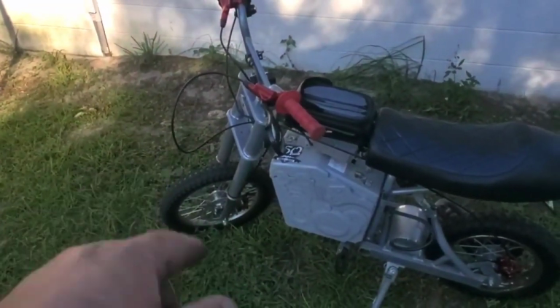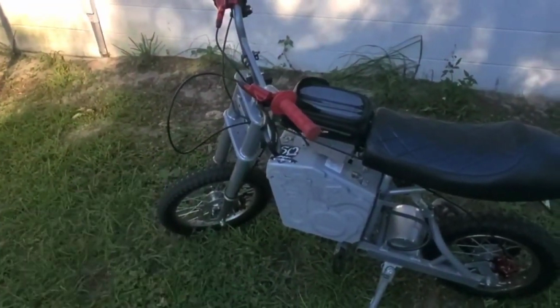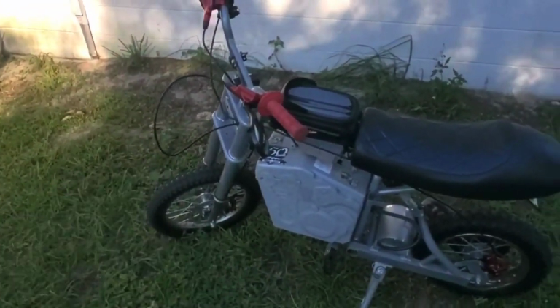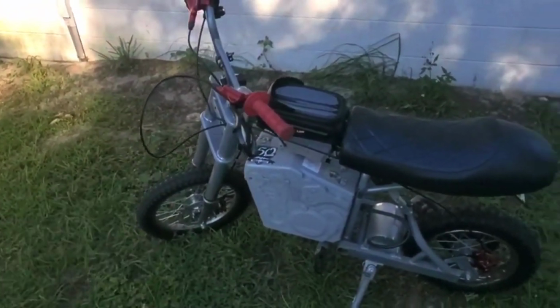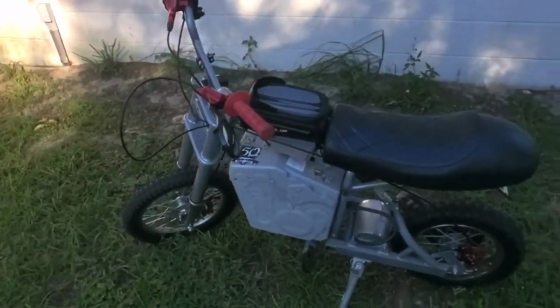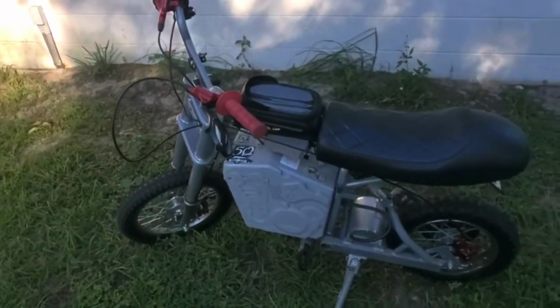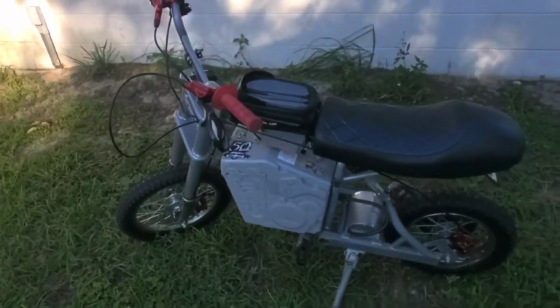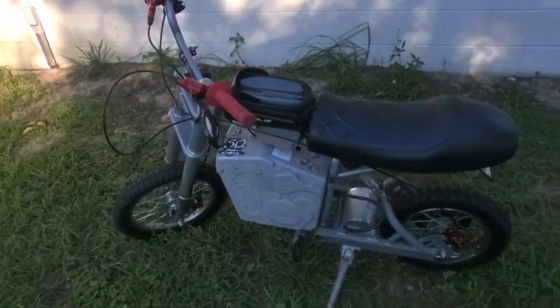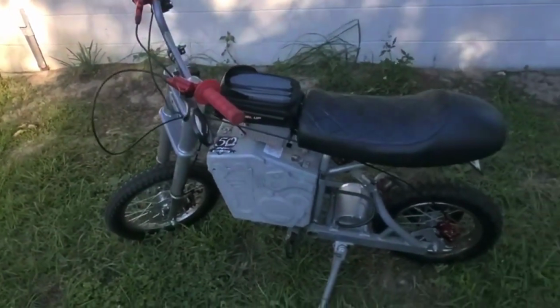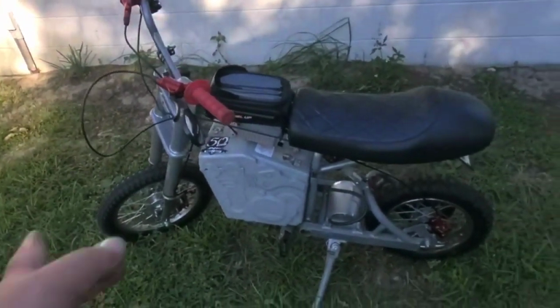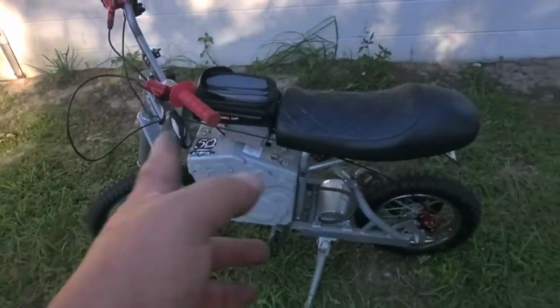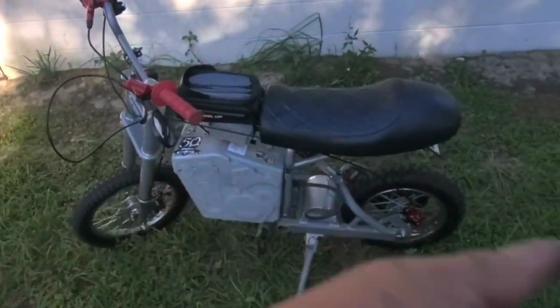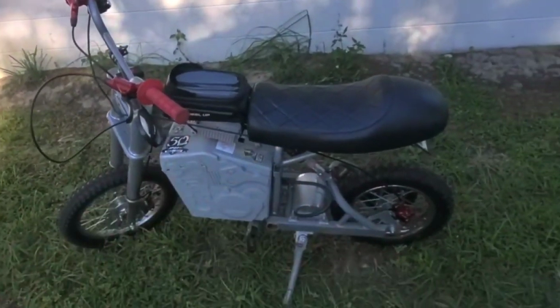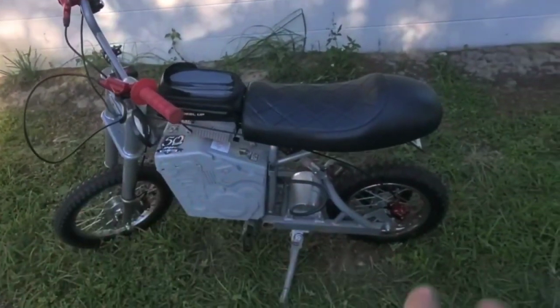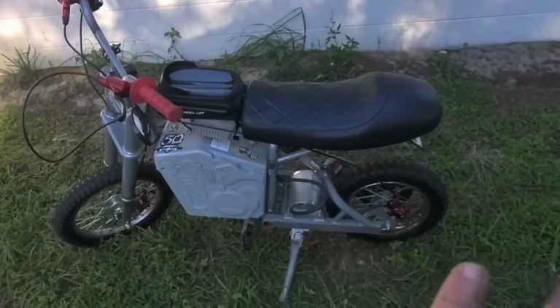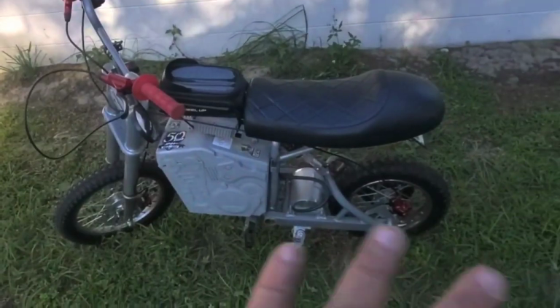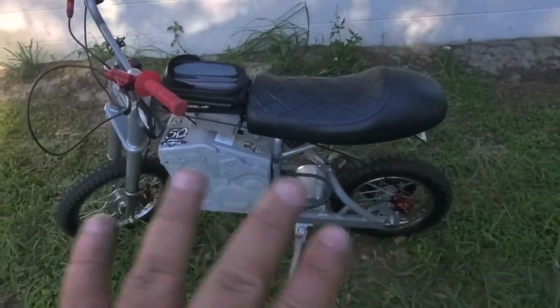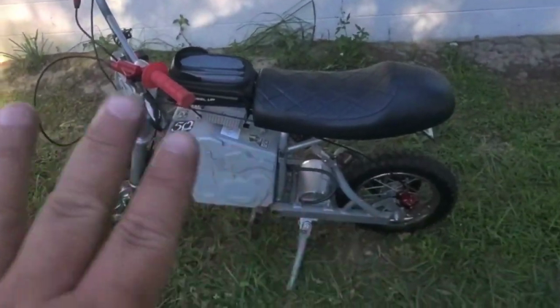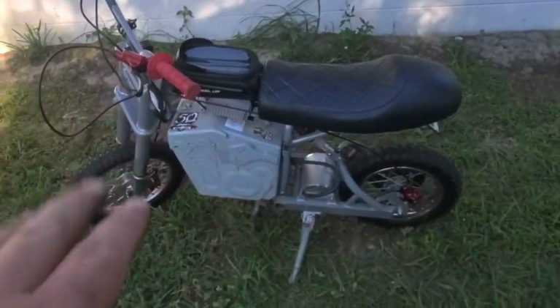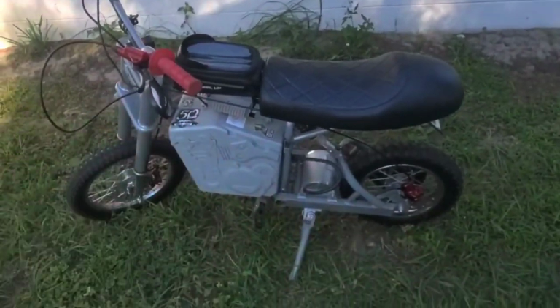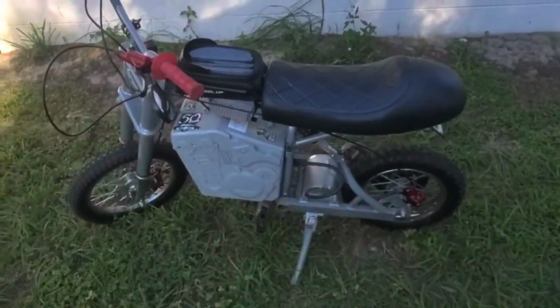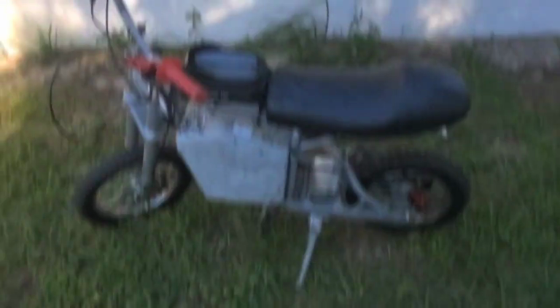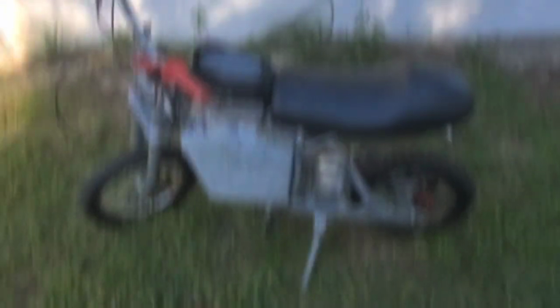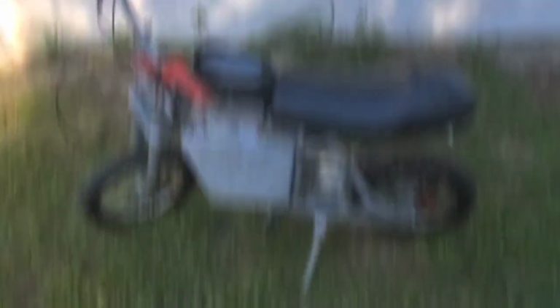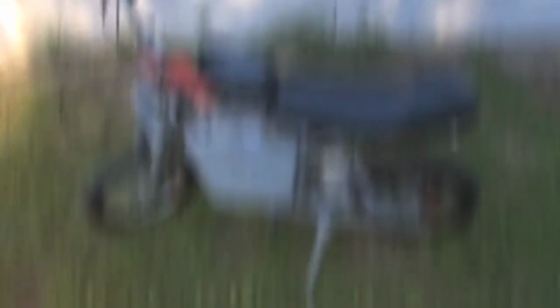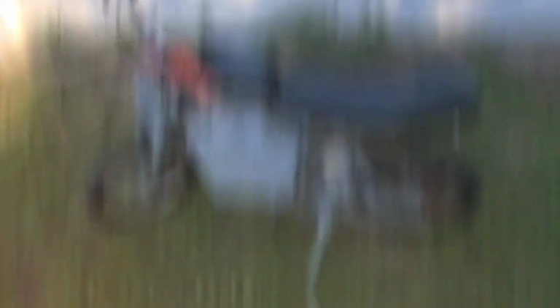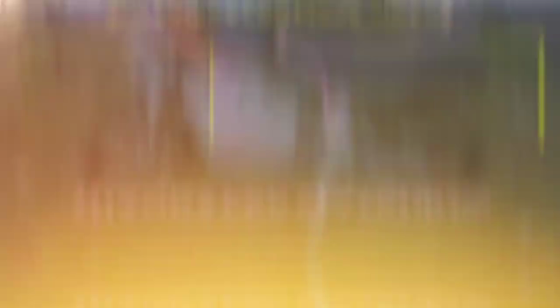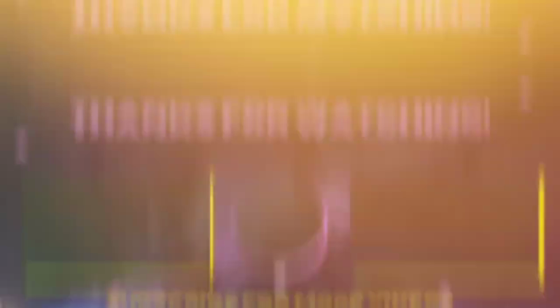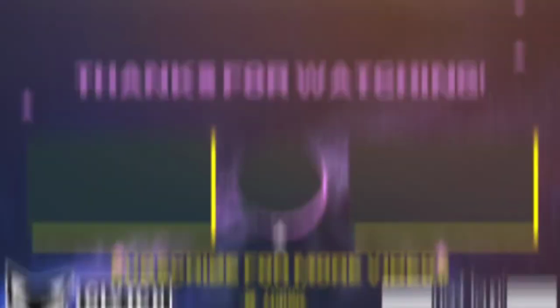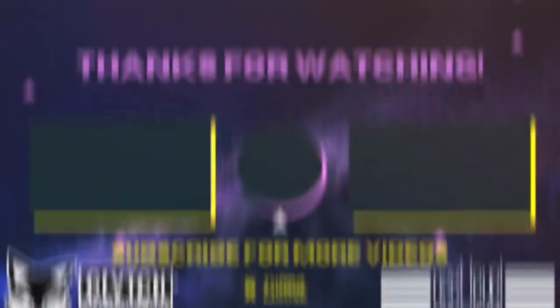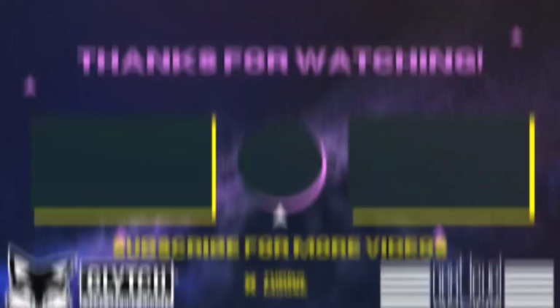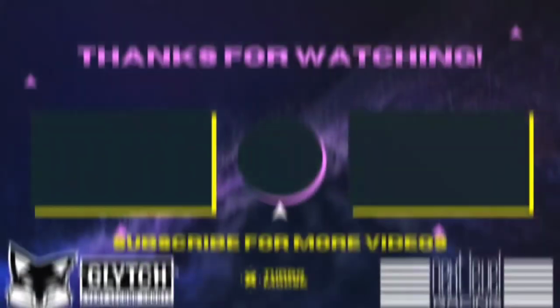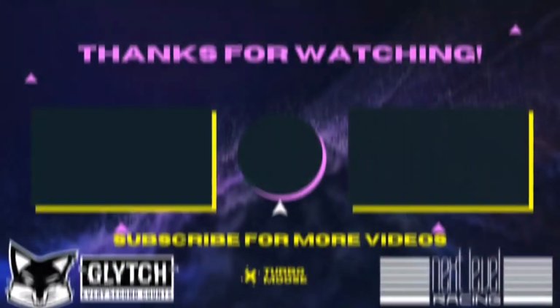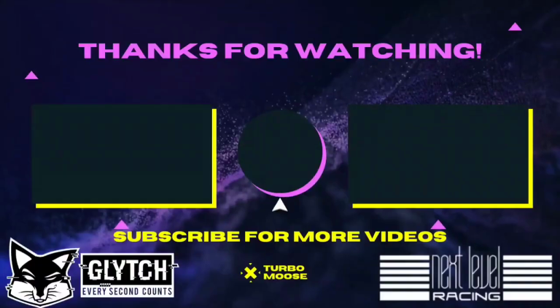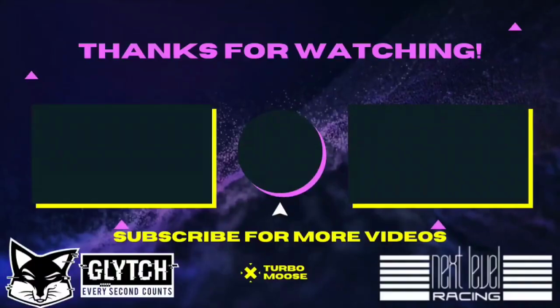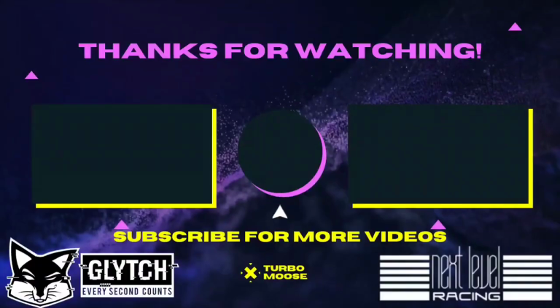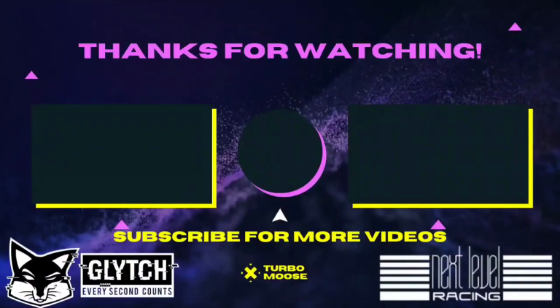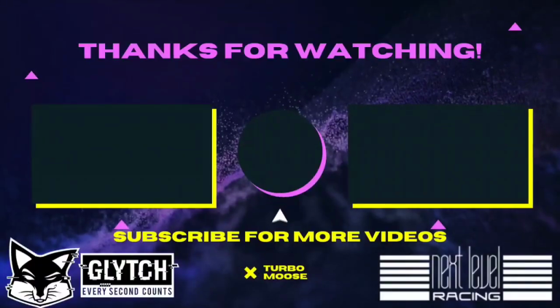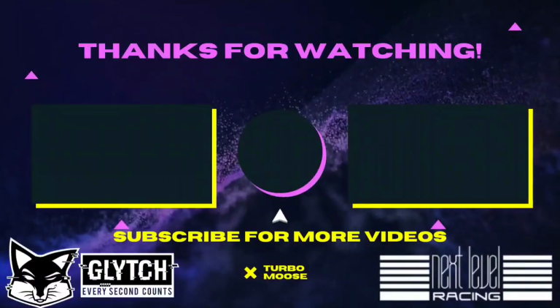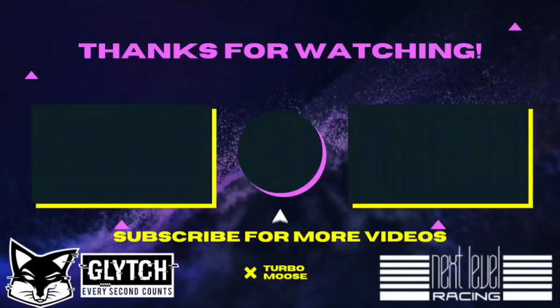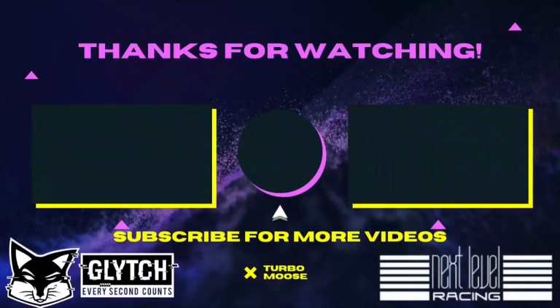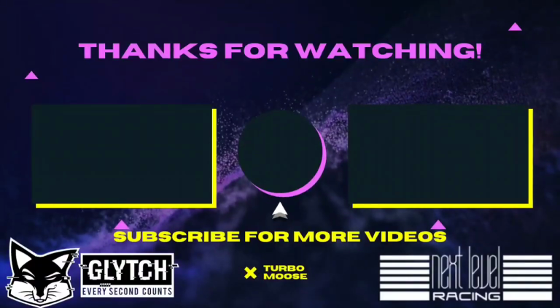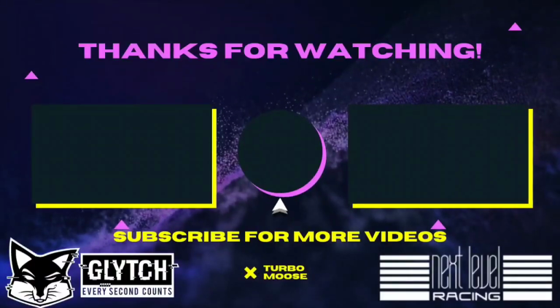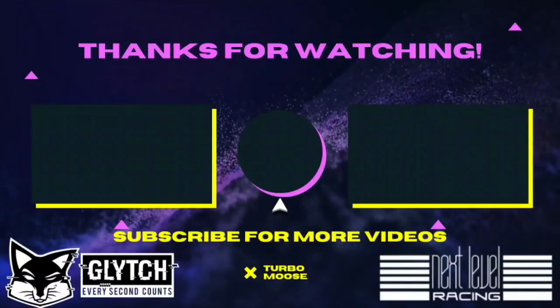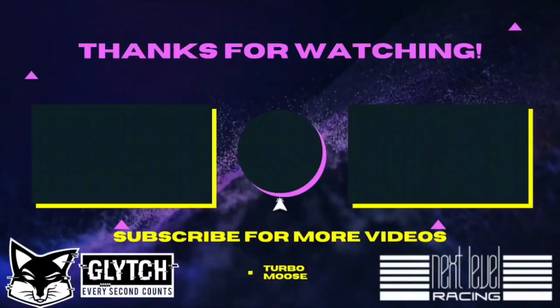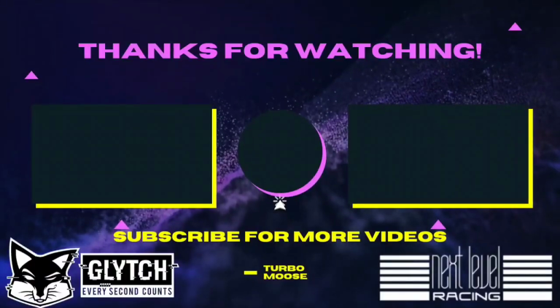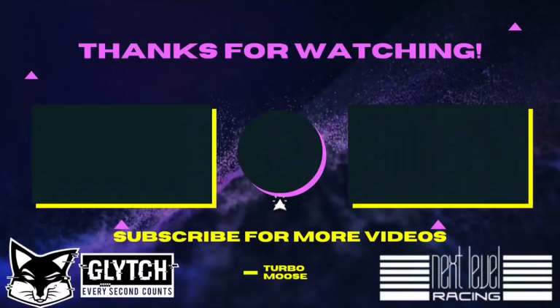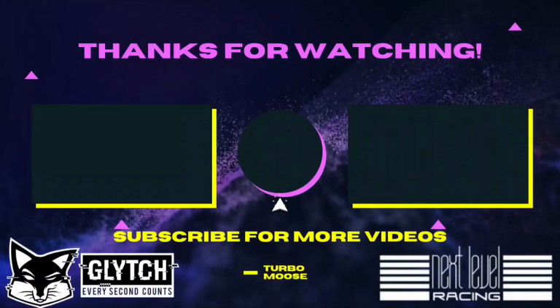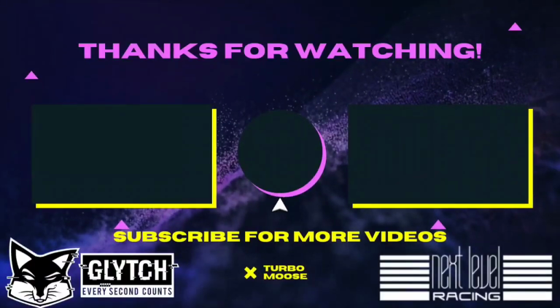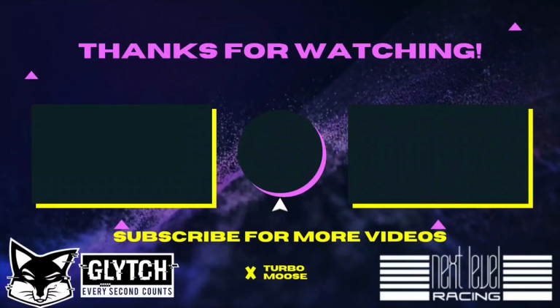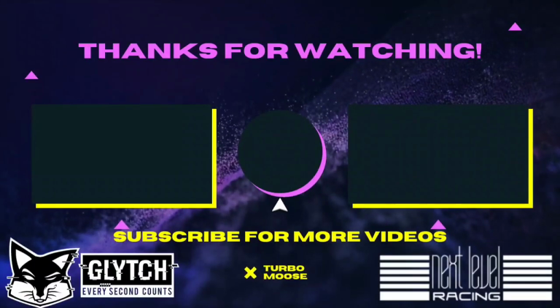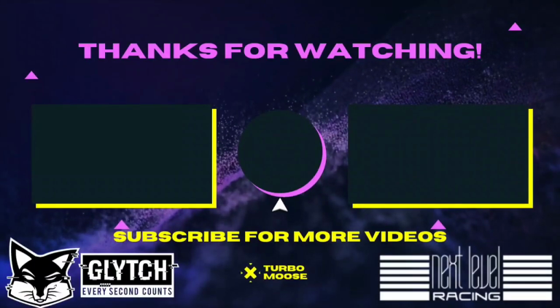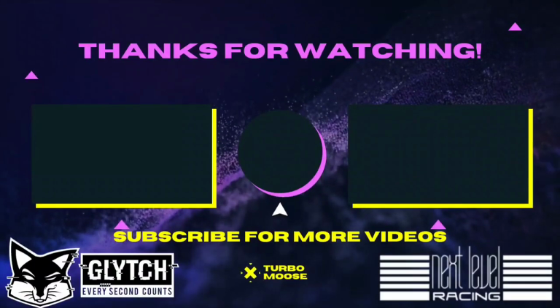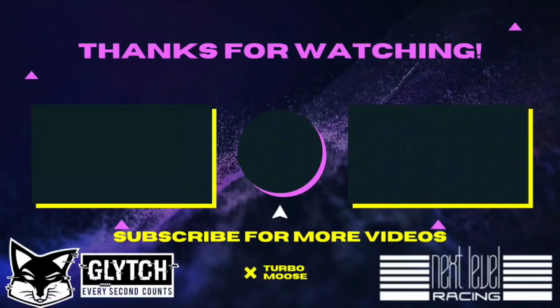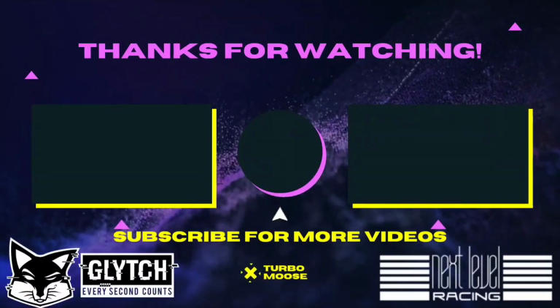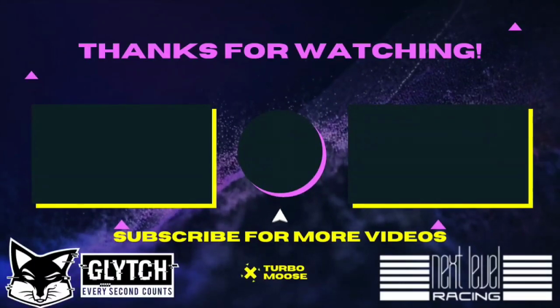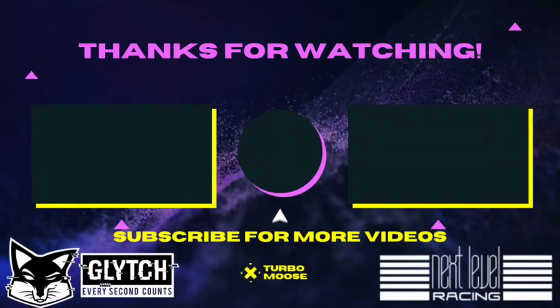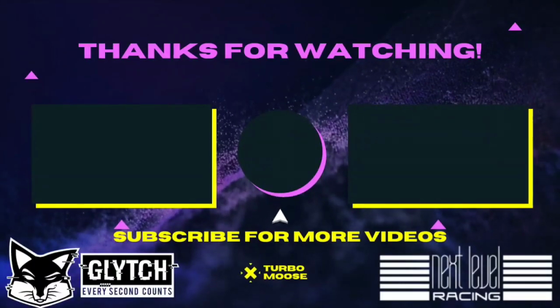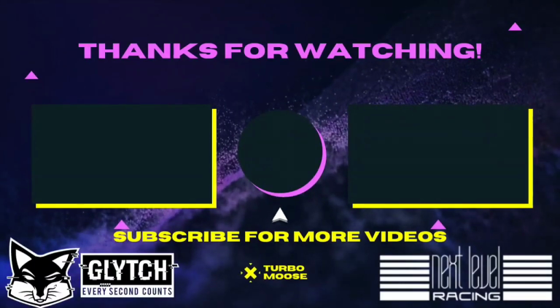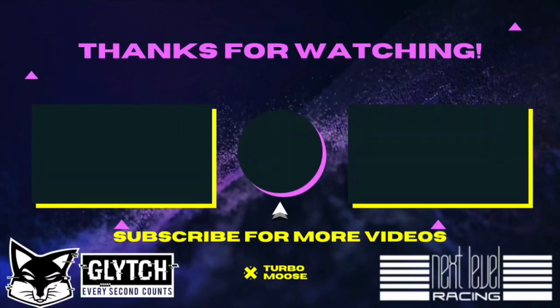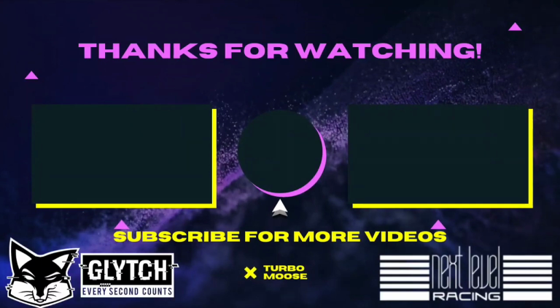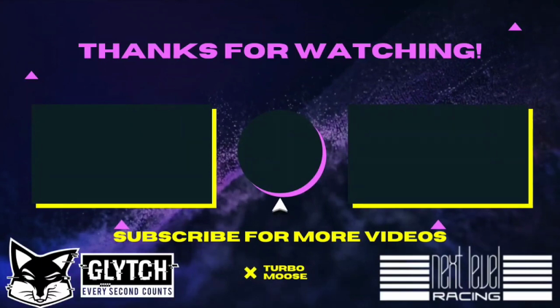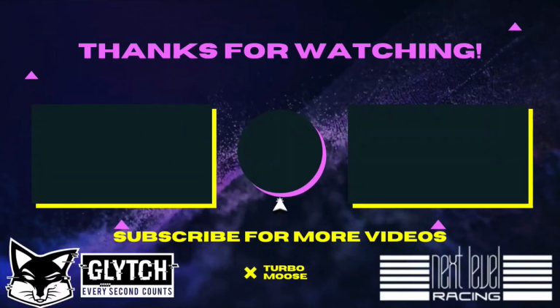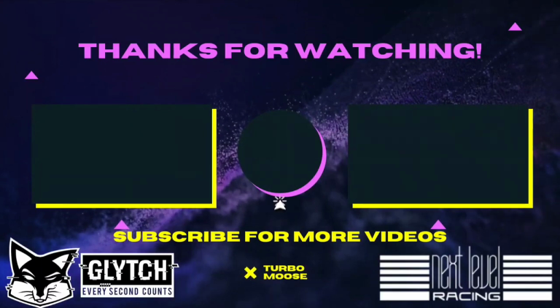I hope you enjoyed that, guys — really simple stuff. Hit up Lone Star Electric if you need anything for your bike, and I'll catch y'all on the next one.